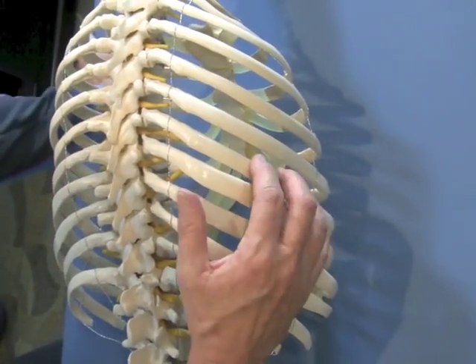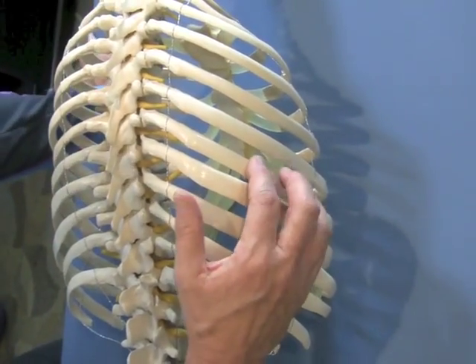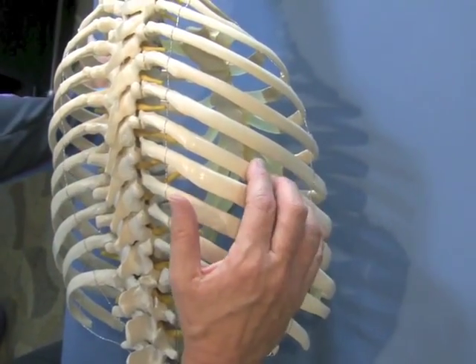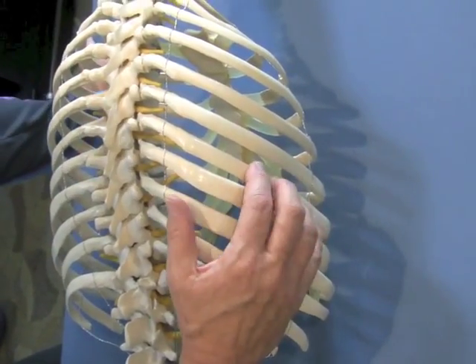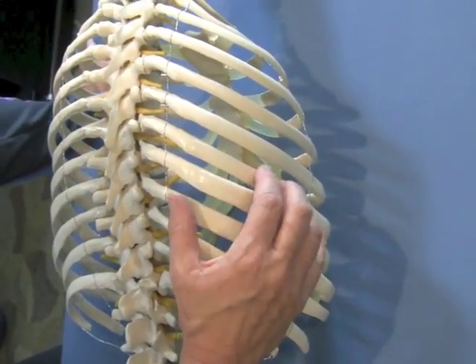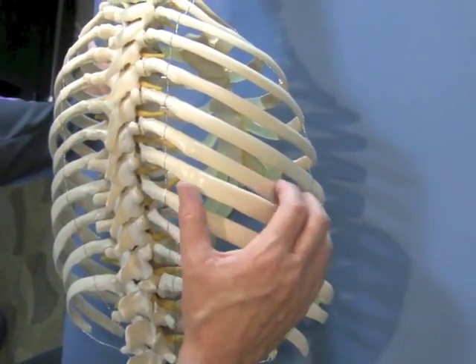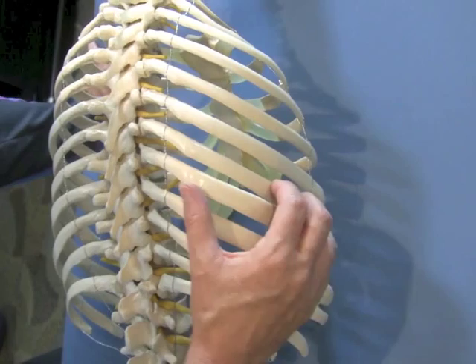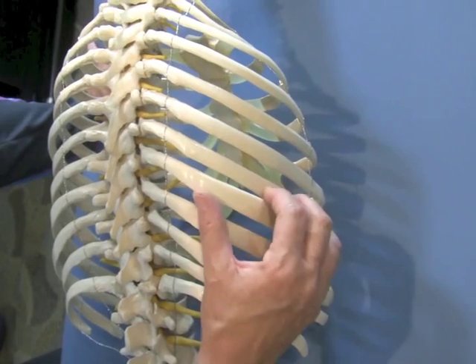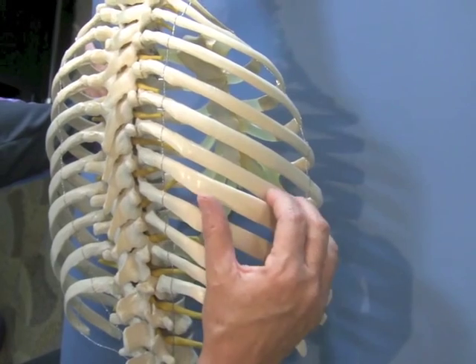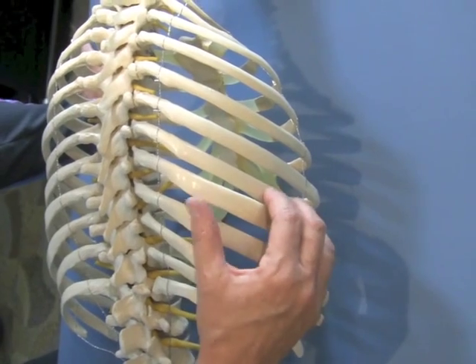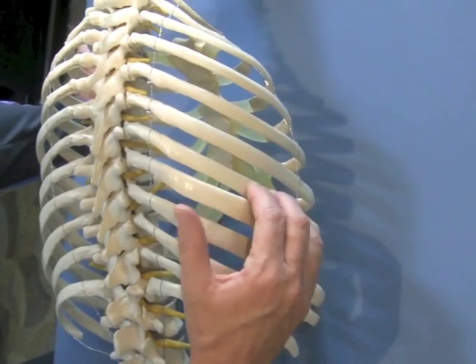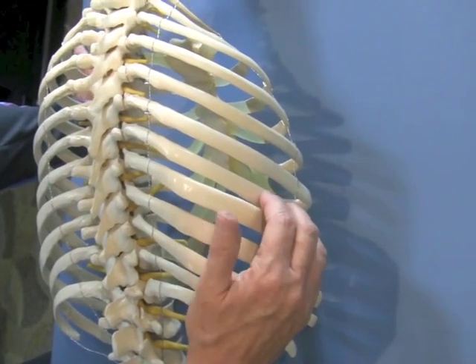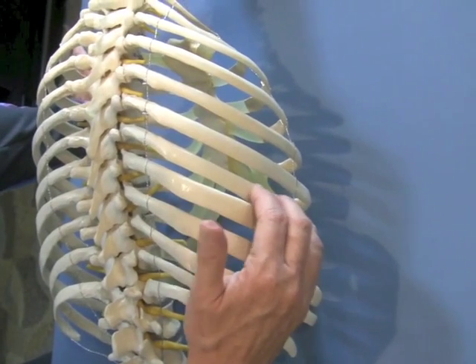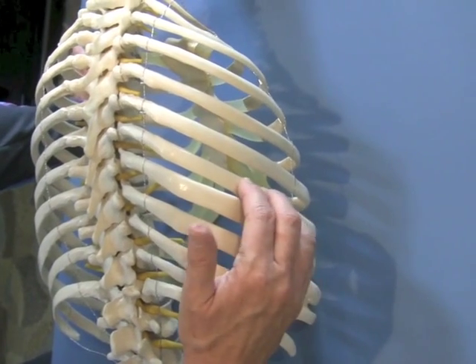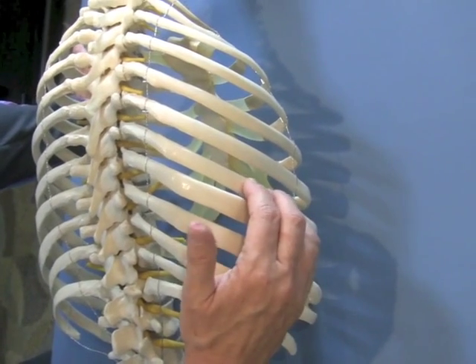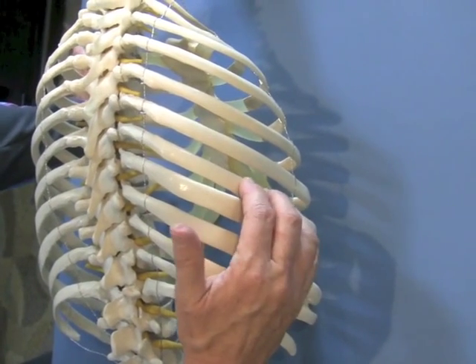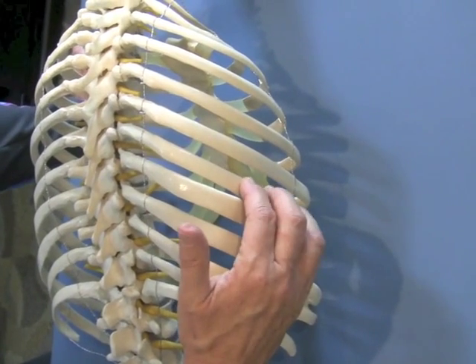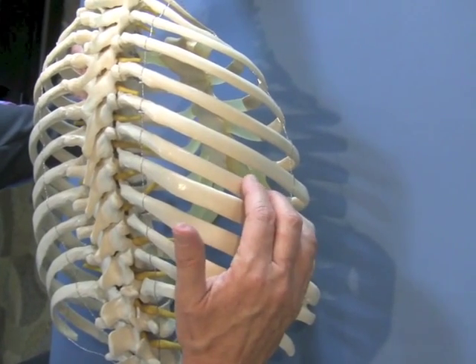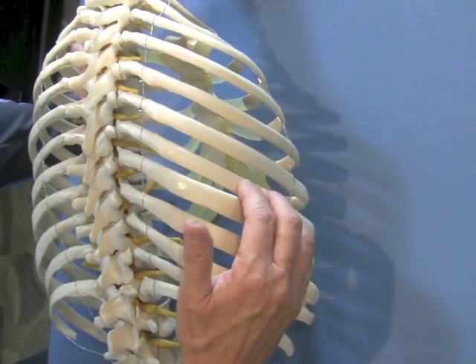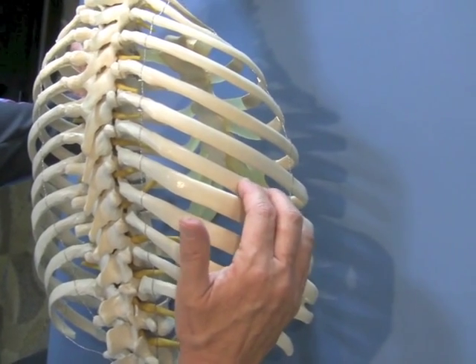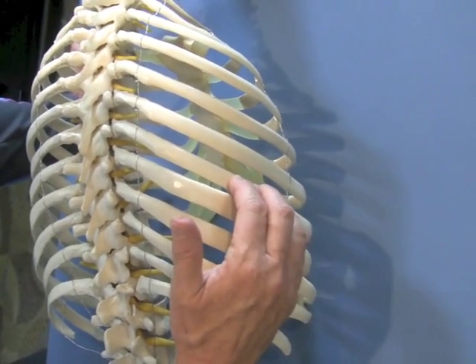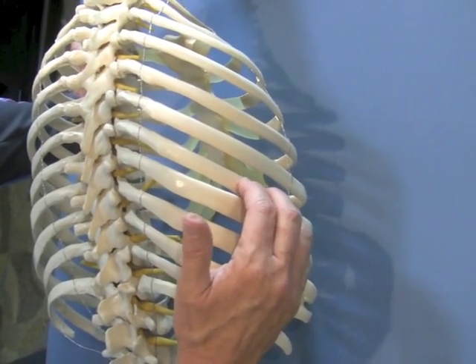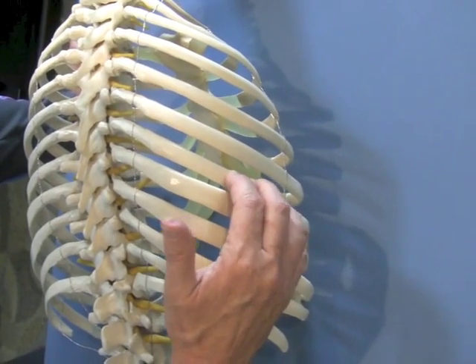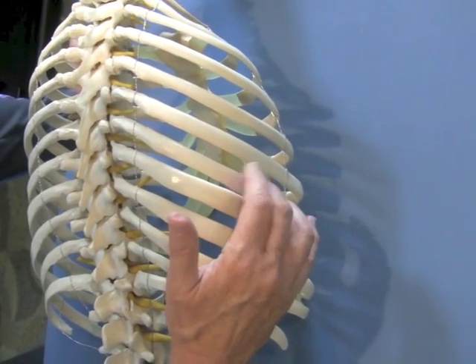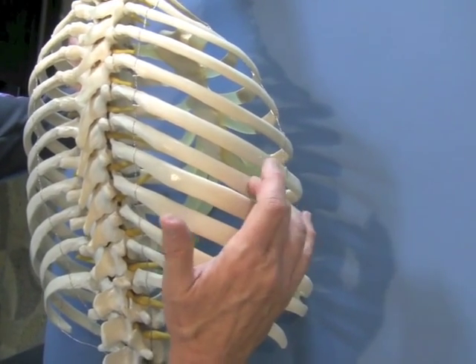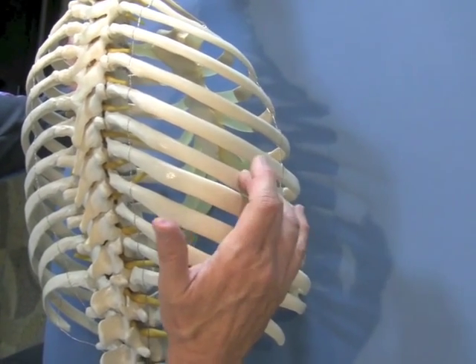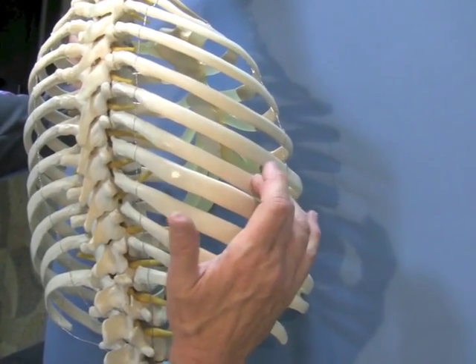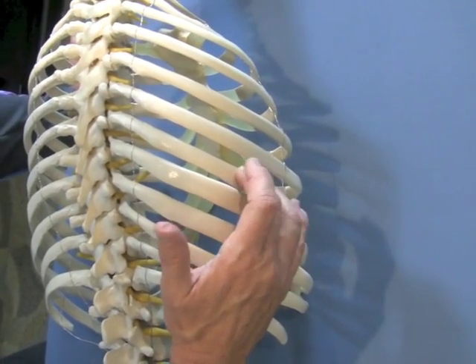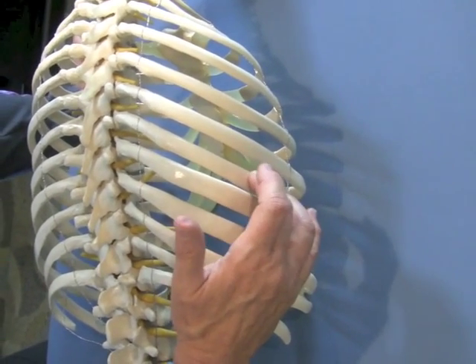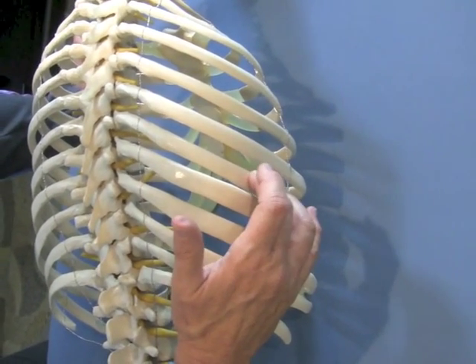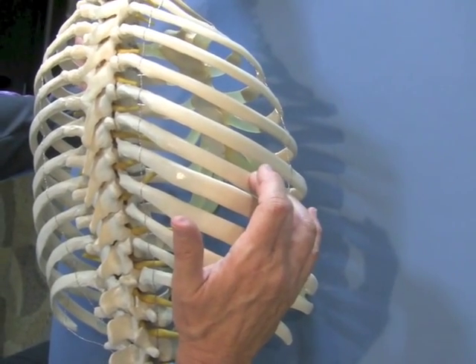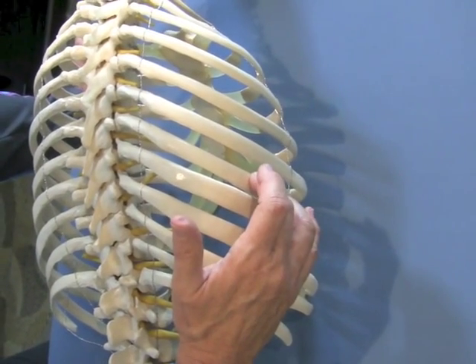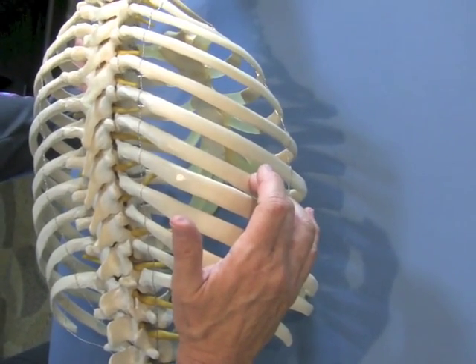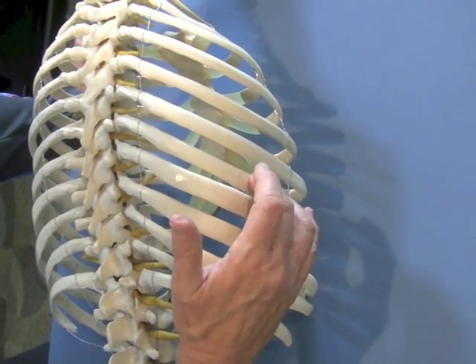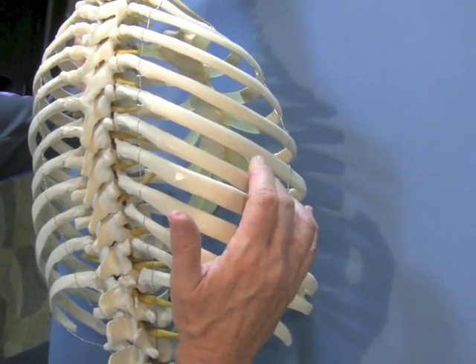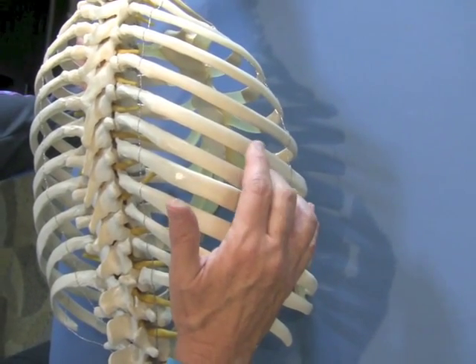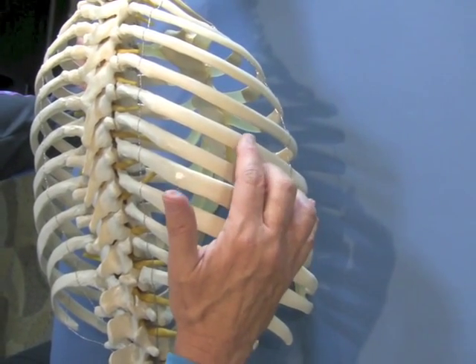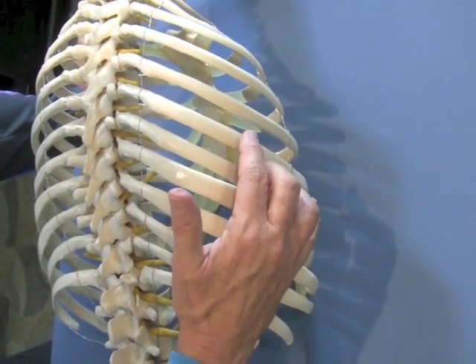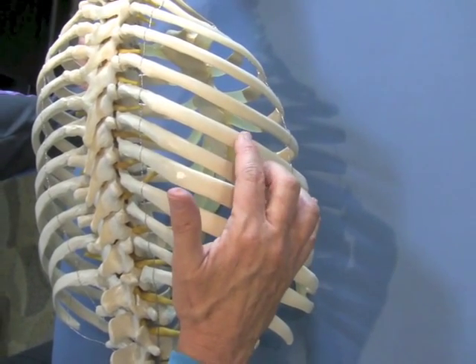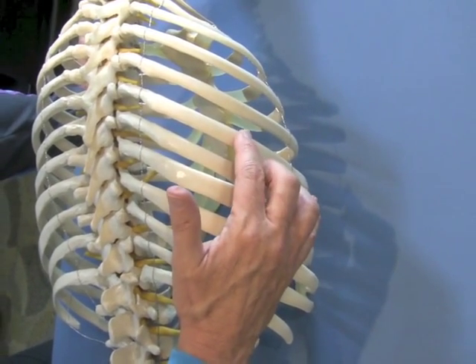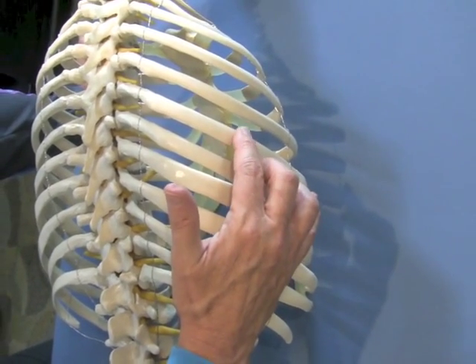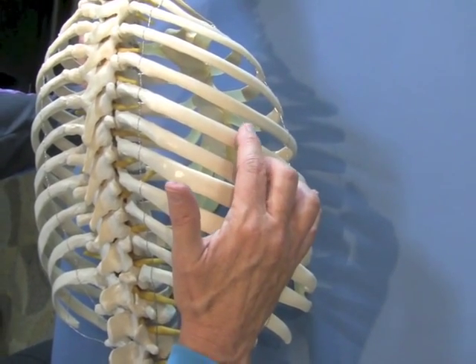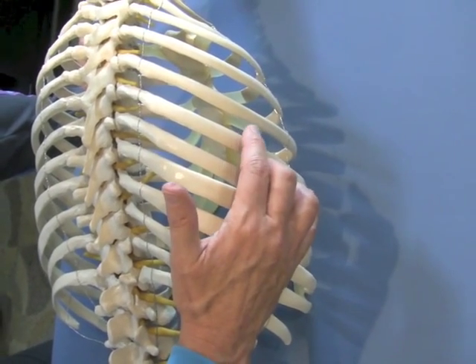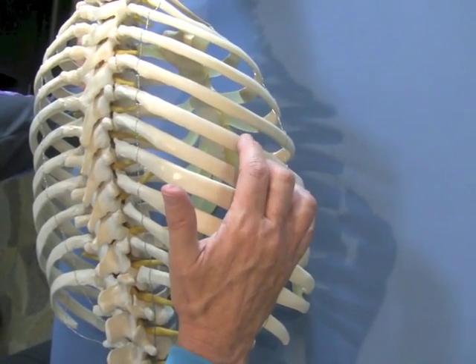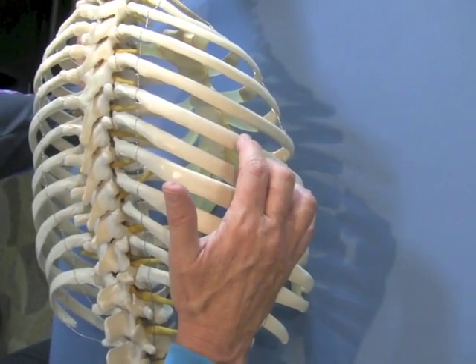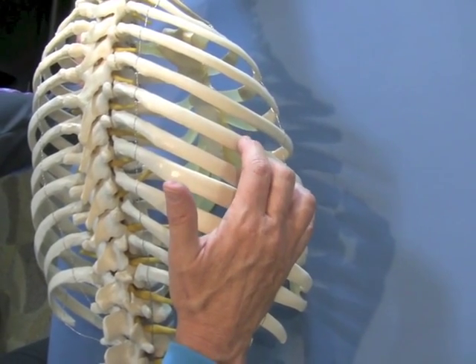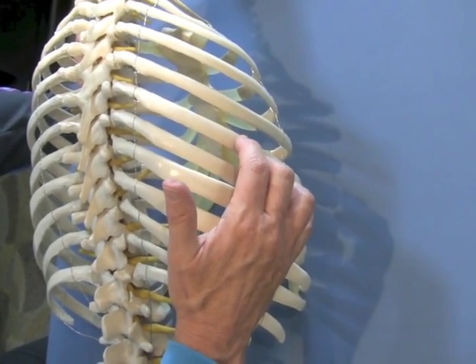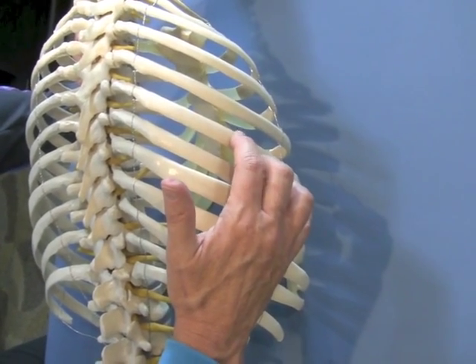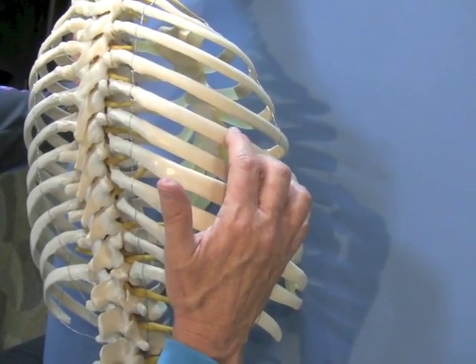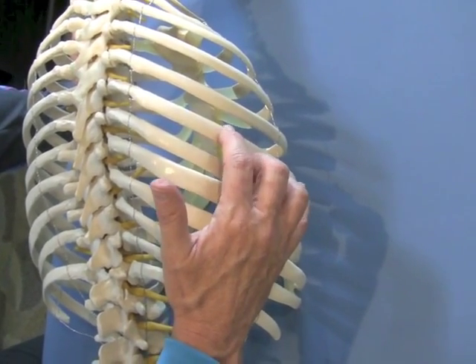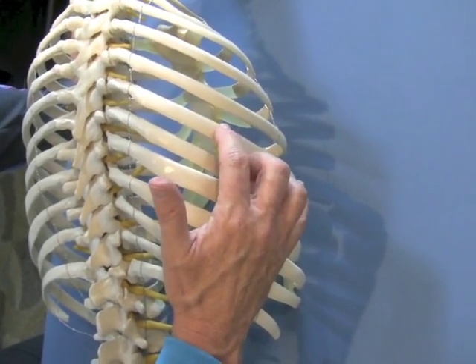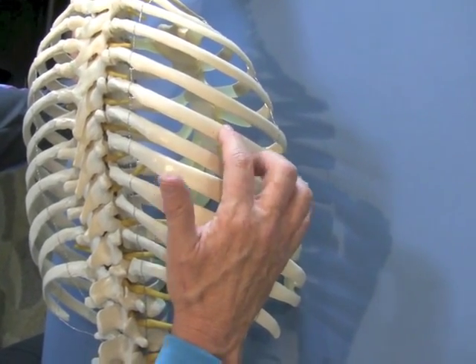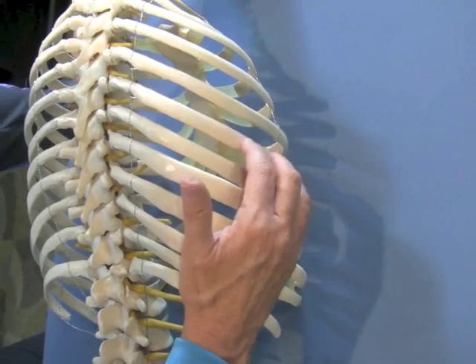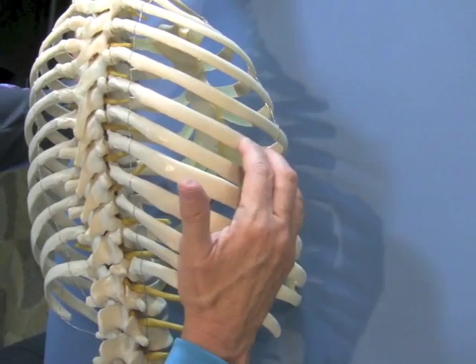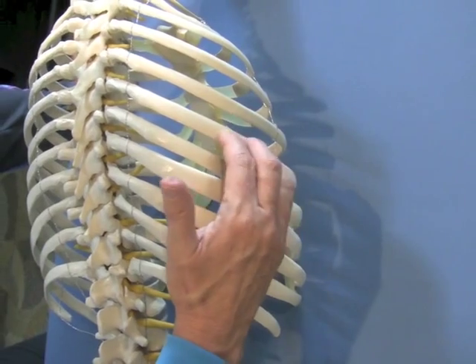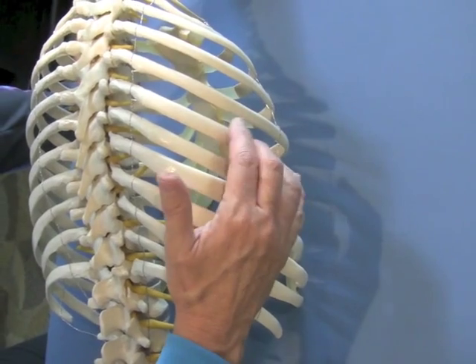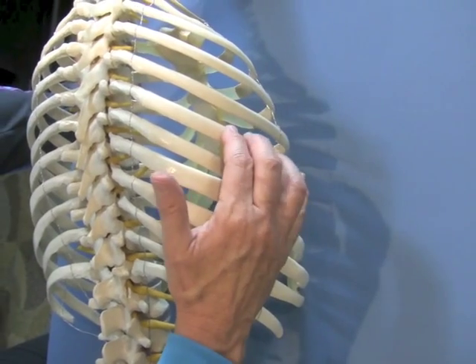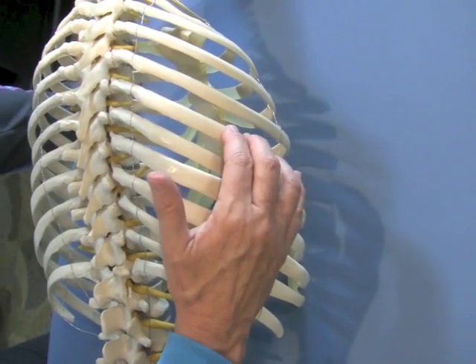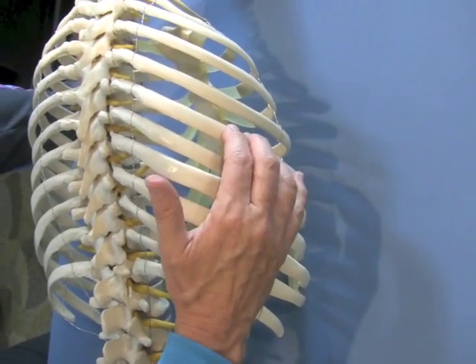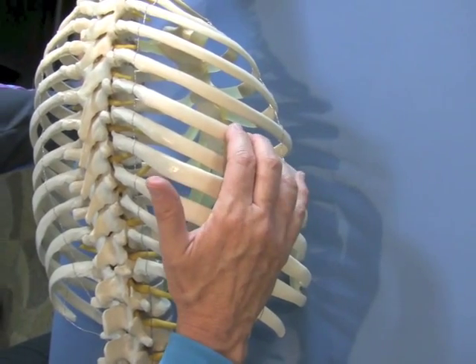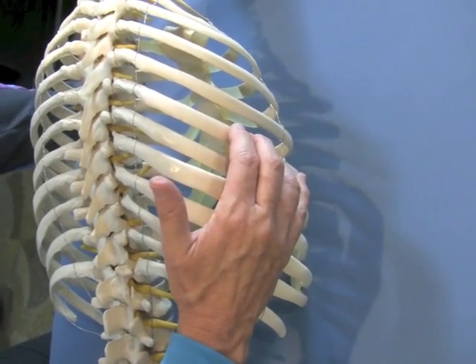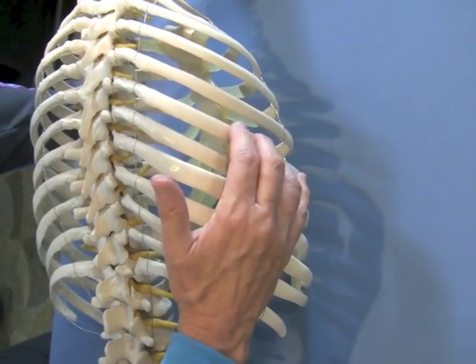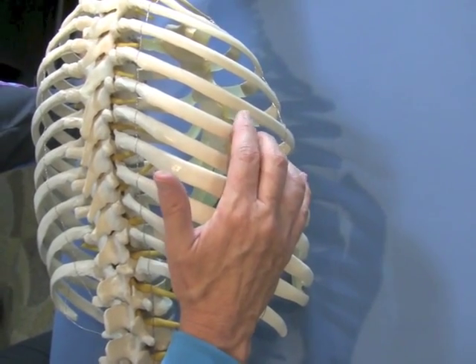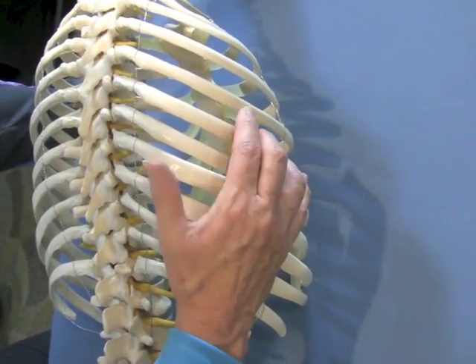Walk up a little bit further now from six to five to four.